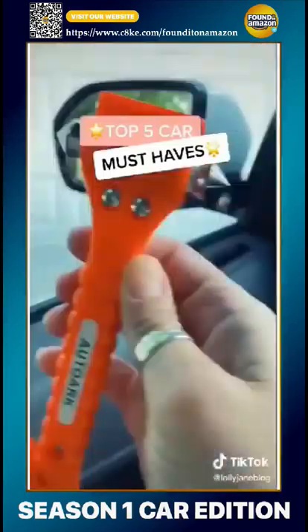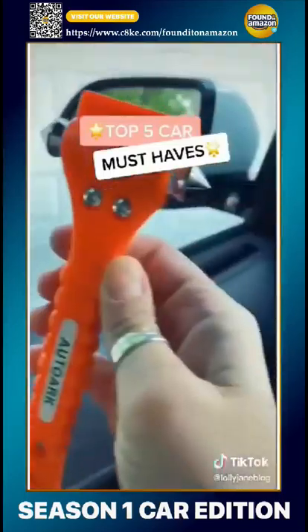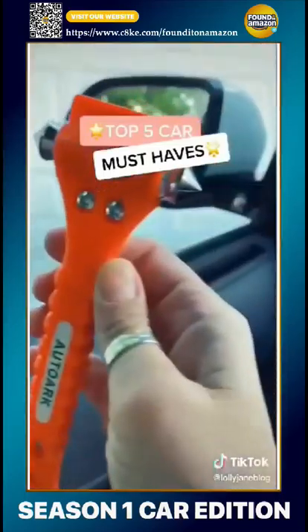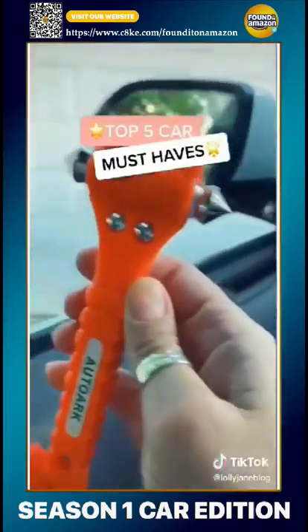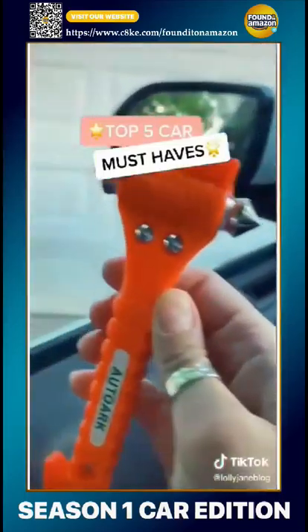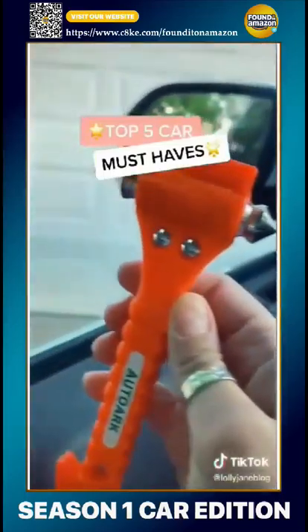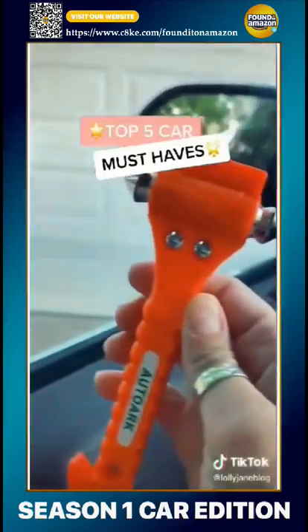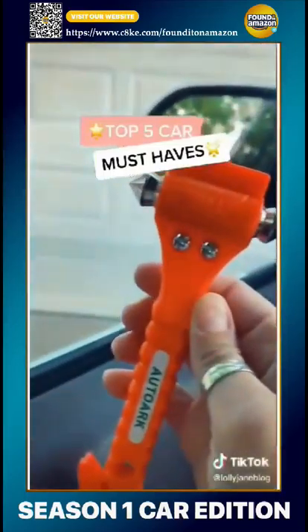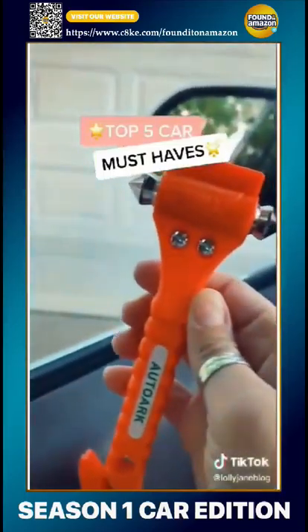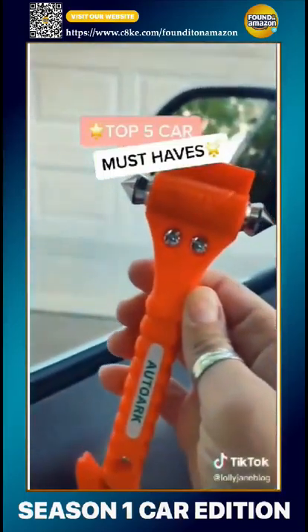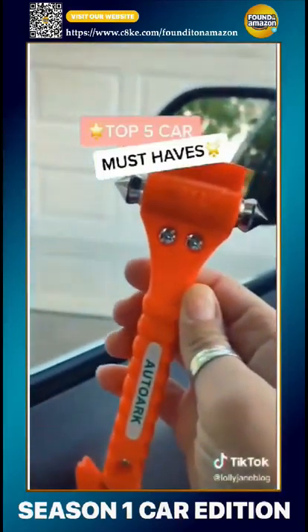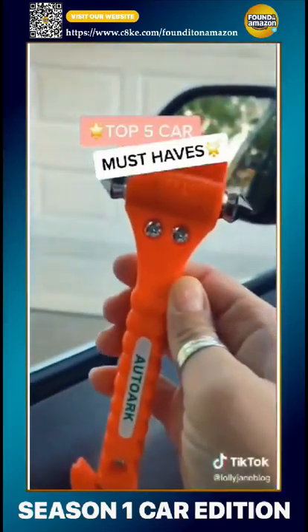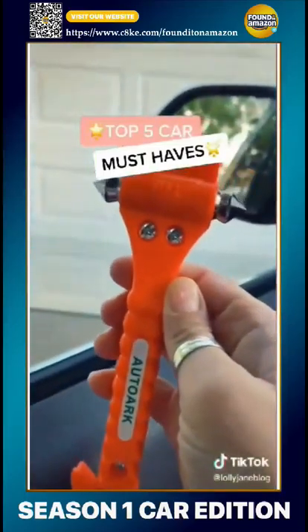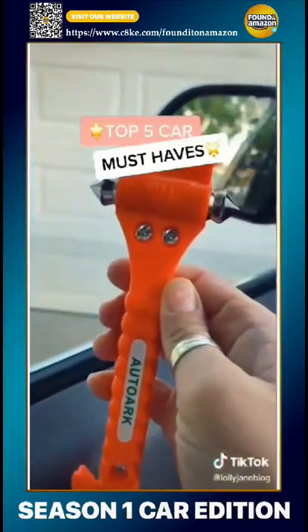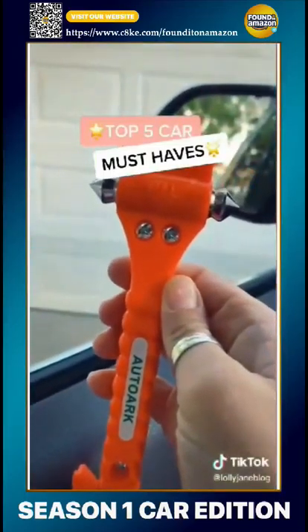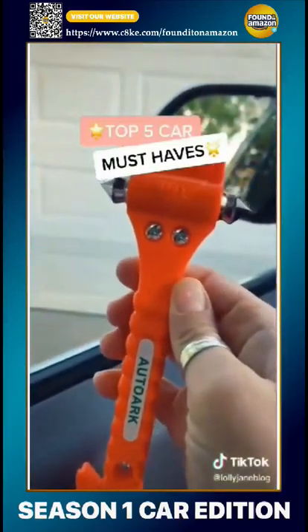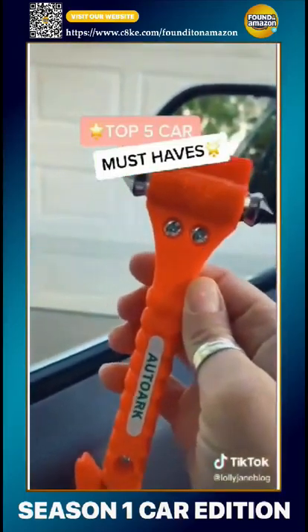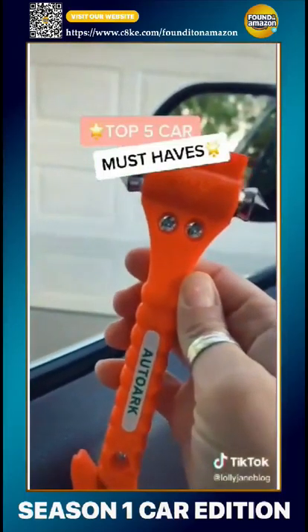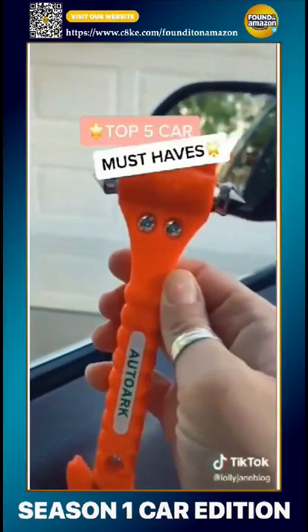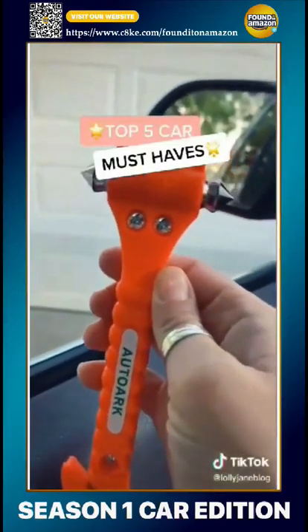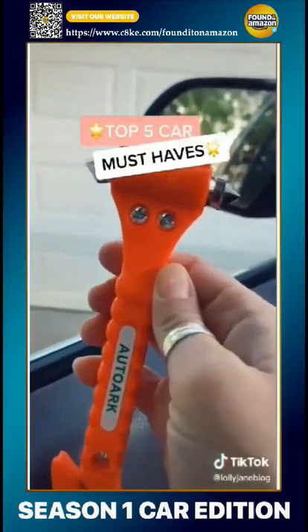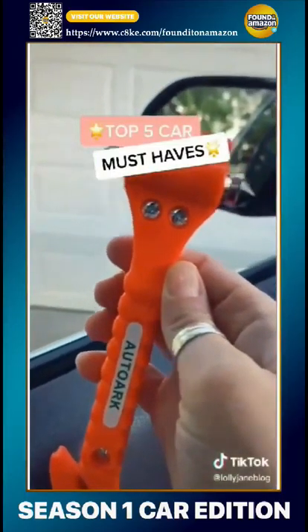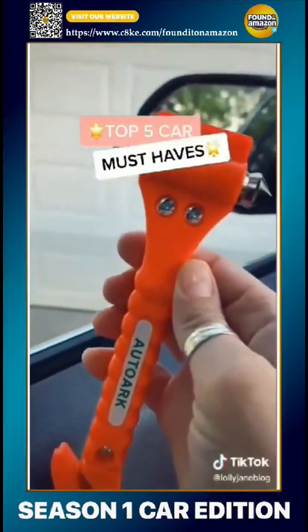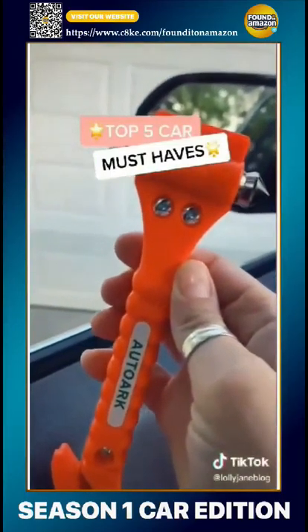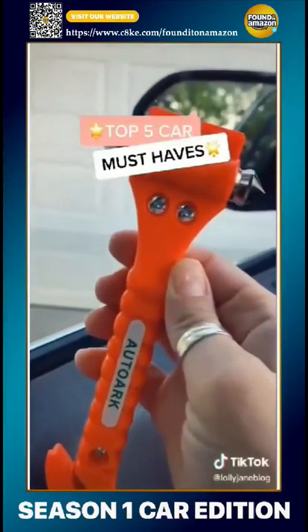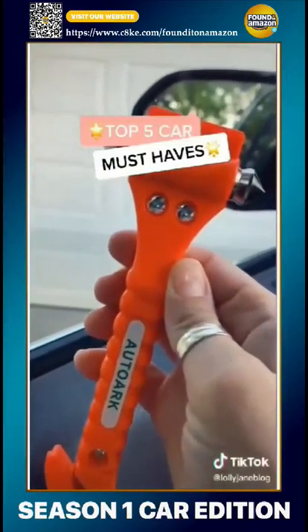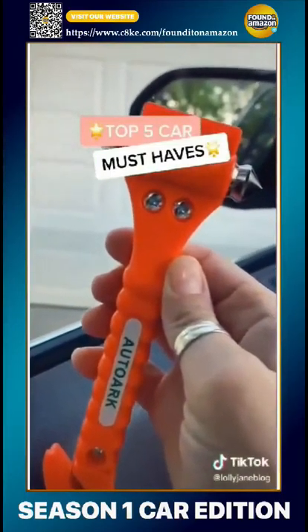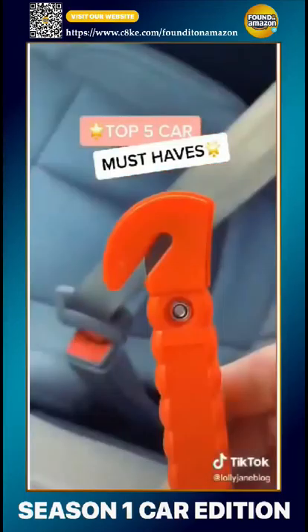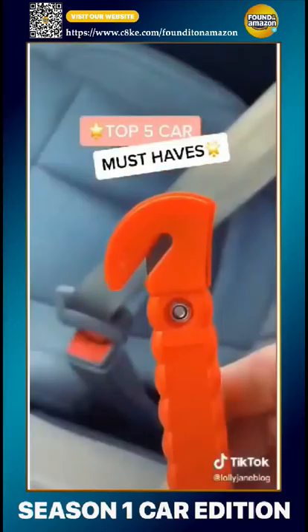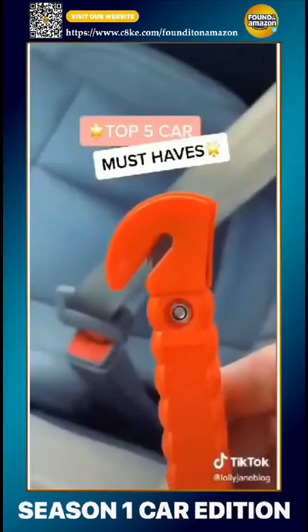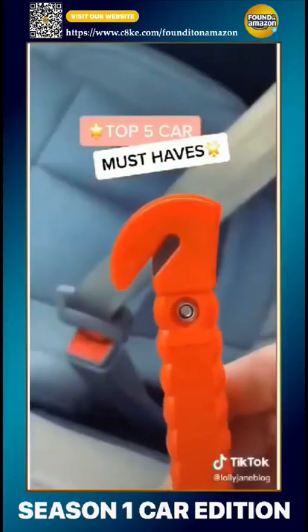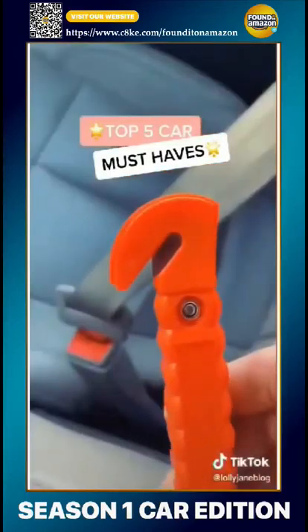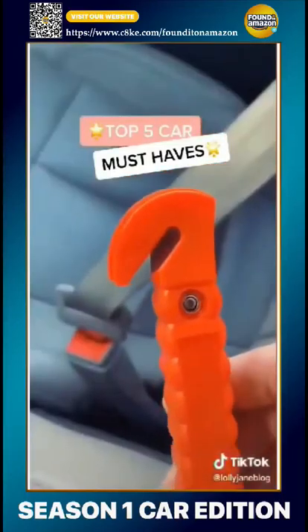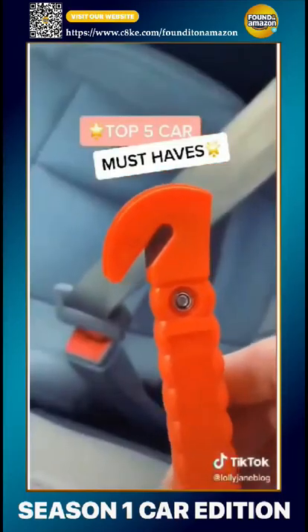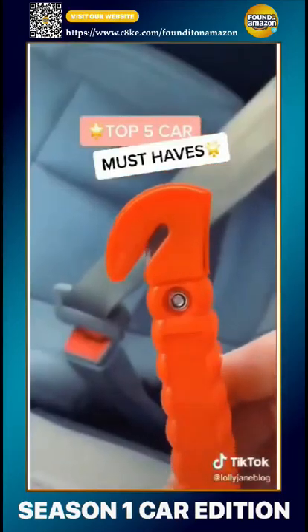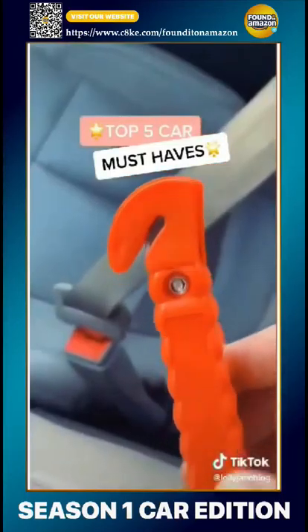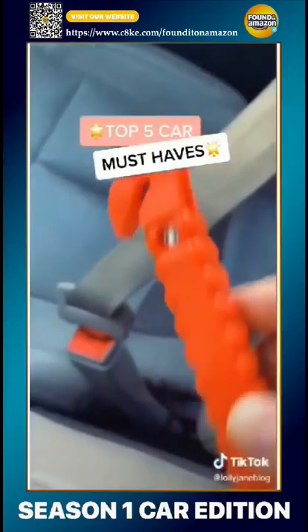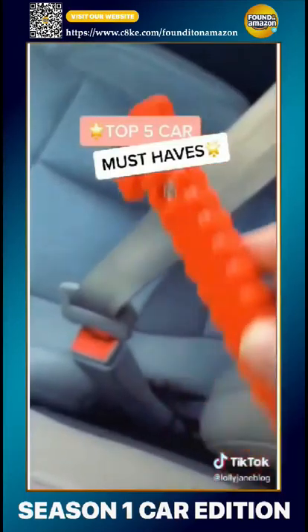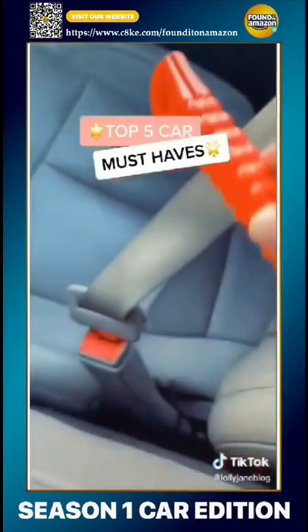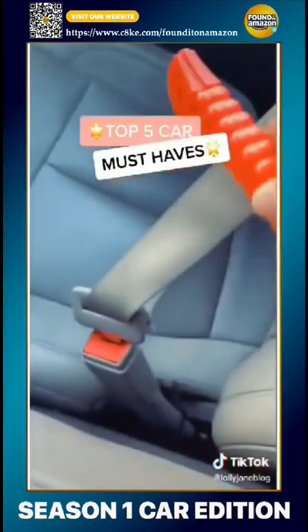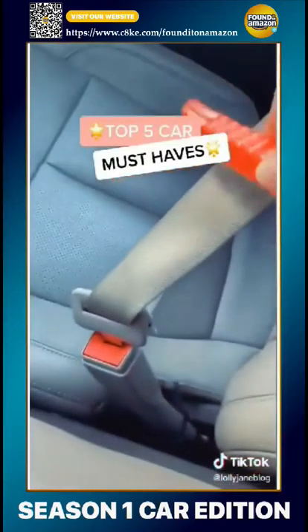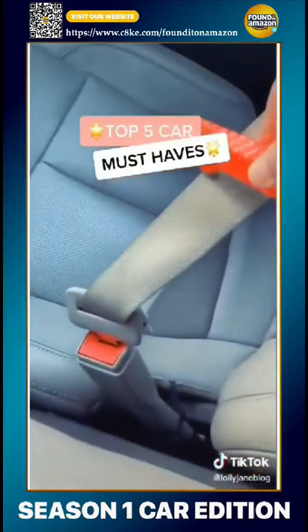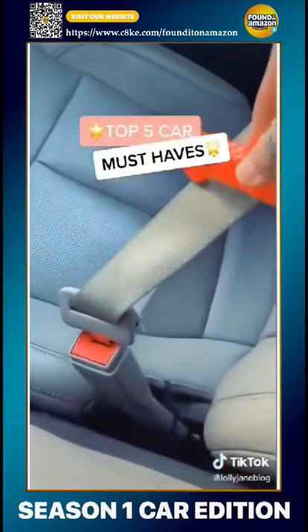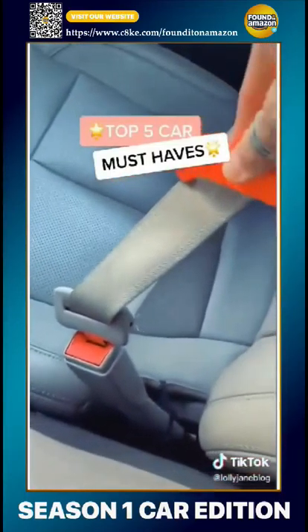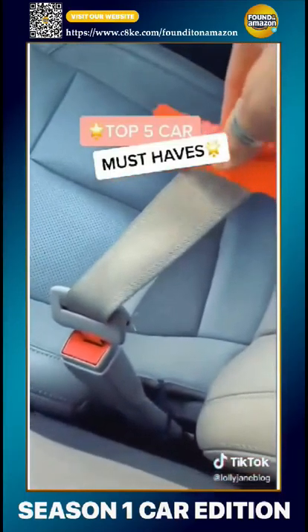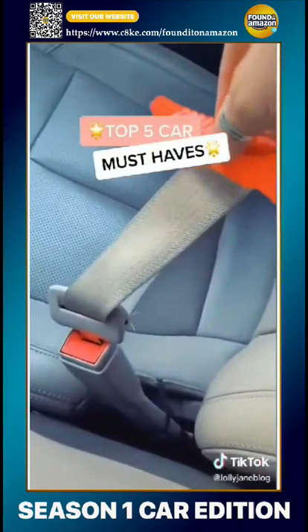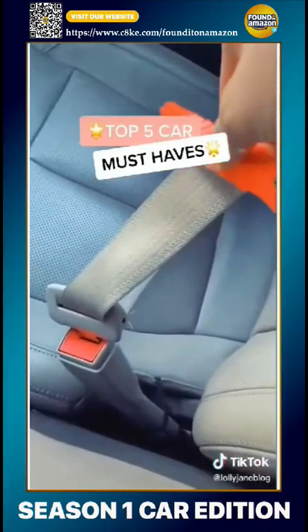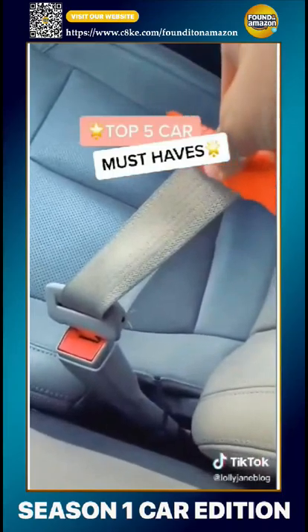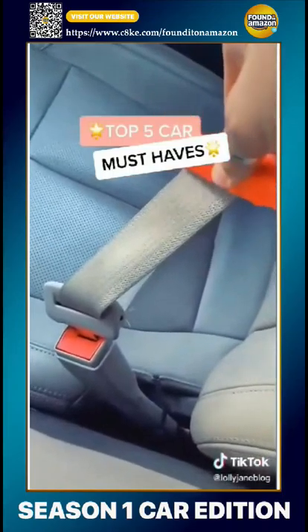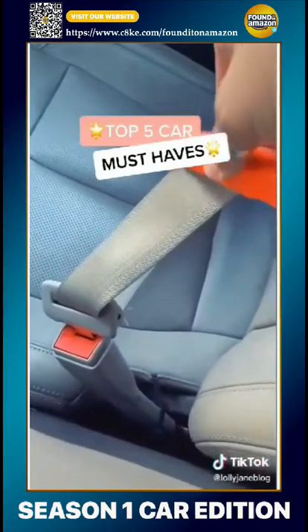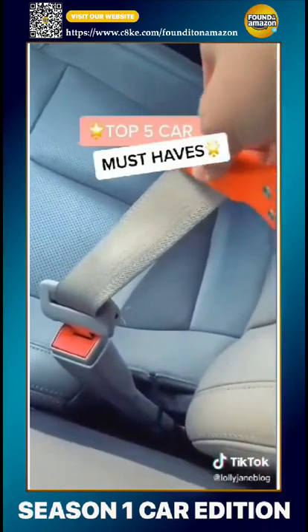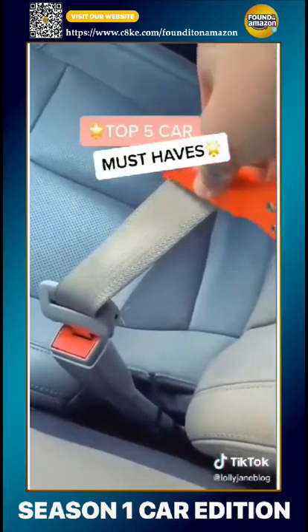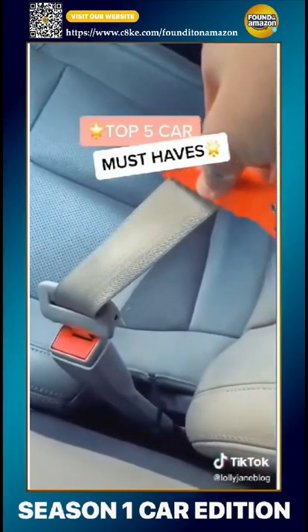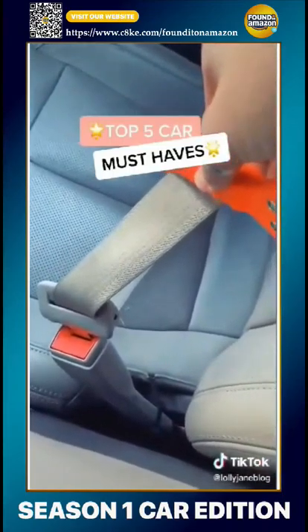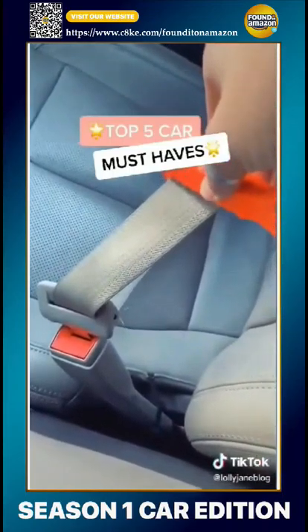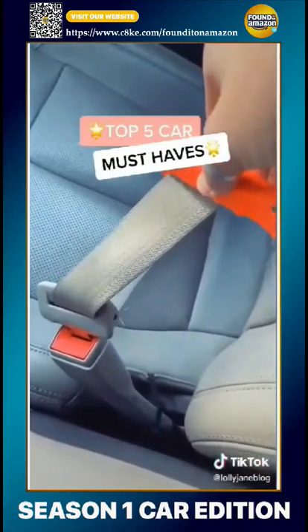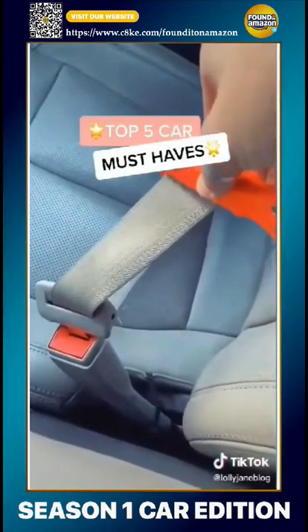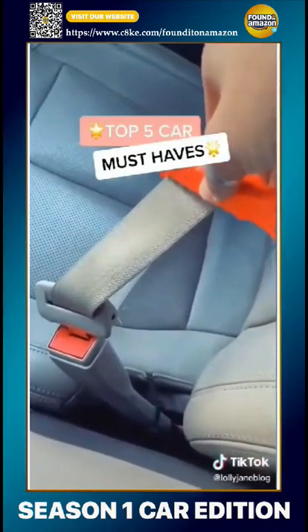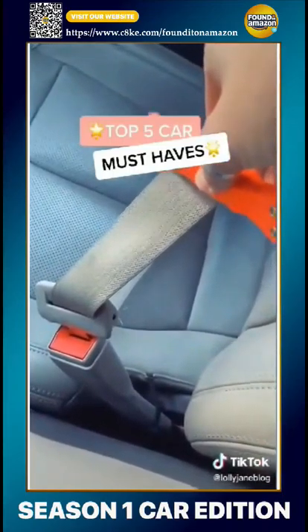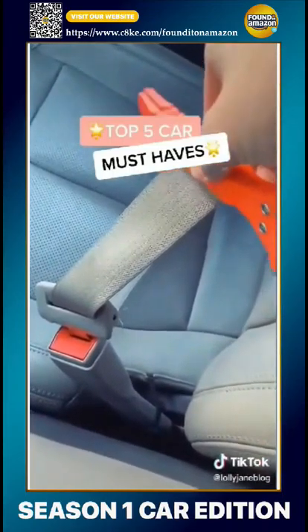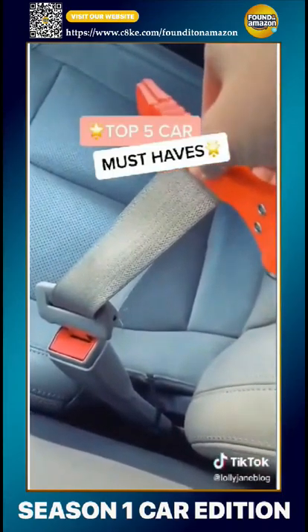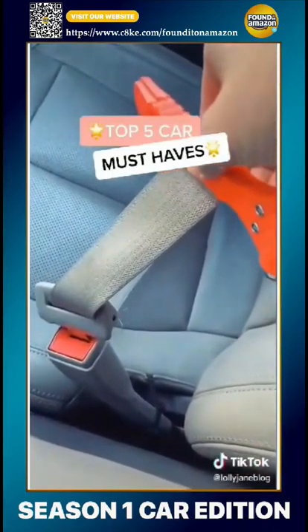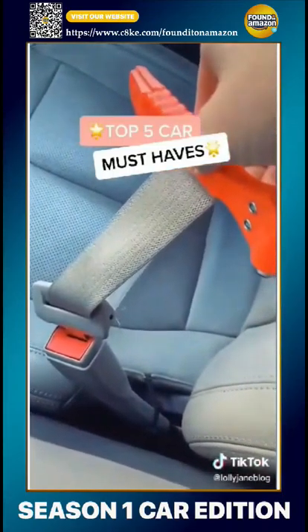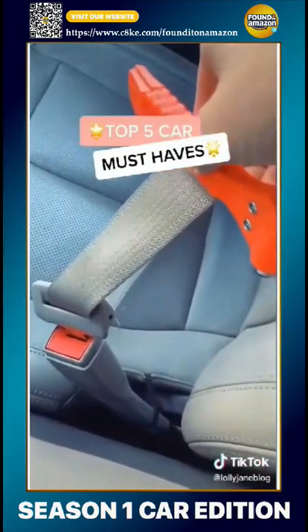This tool fits in your glove compartment. It'll shatter the glass and also cut your seatbelt in case of emergency. Follow for more.